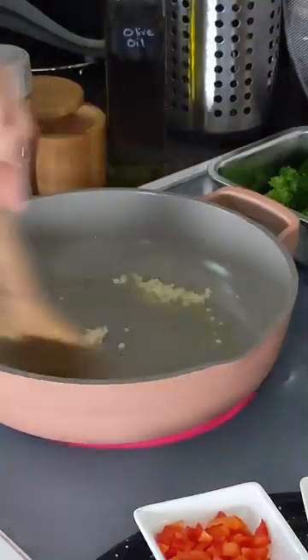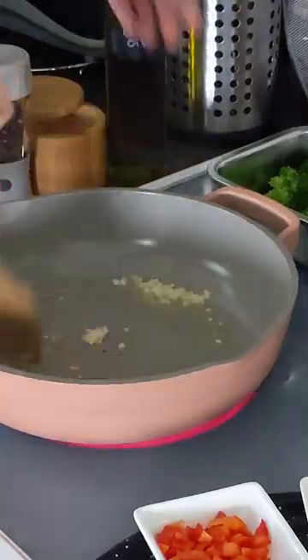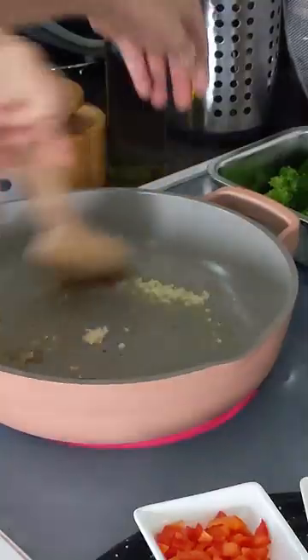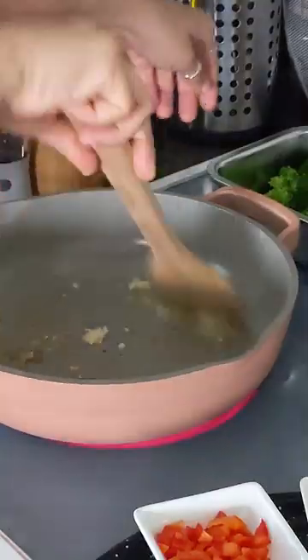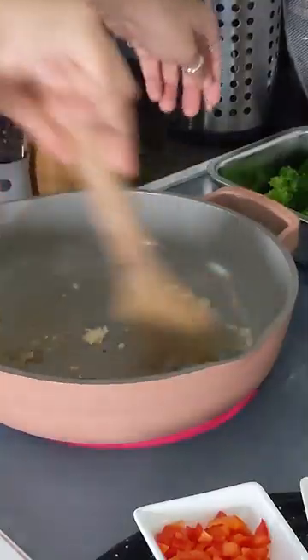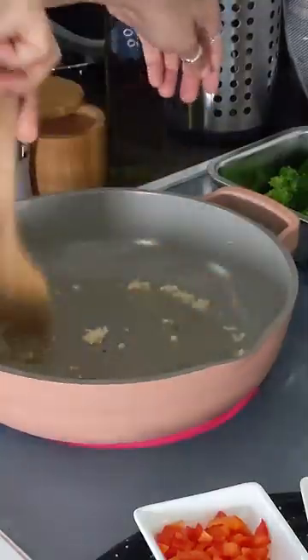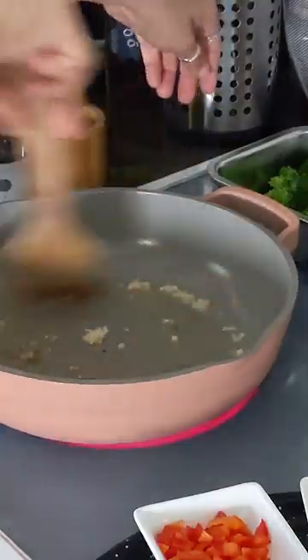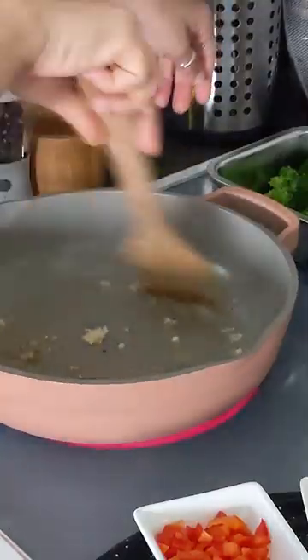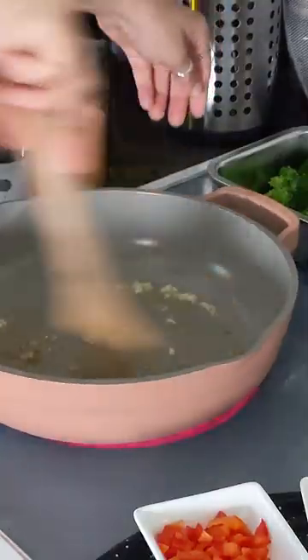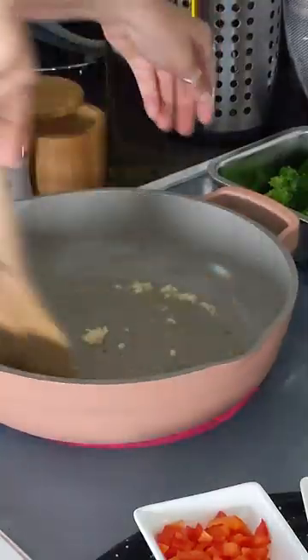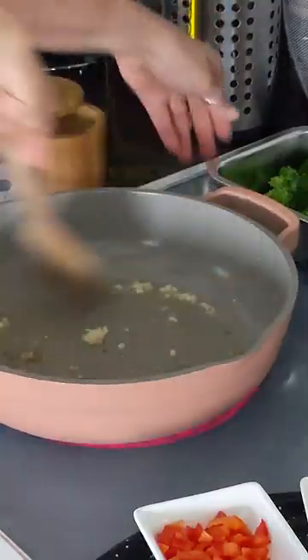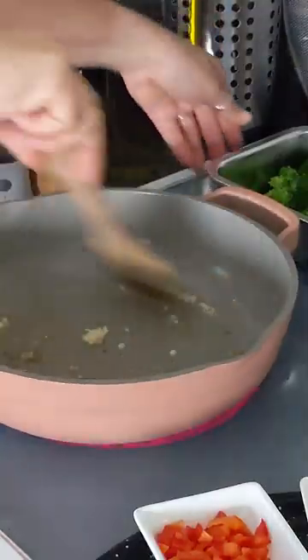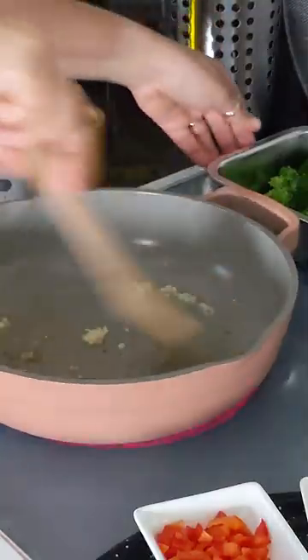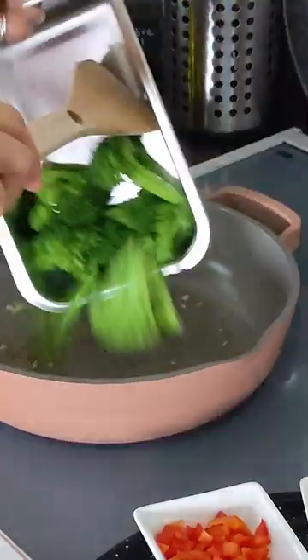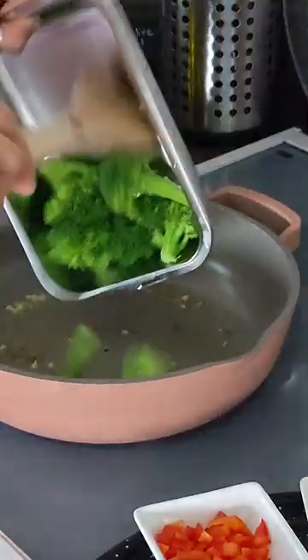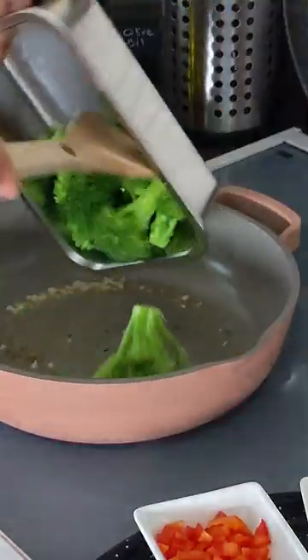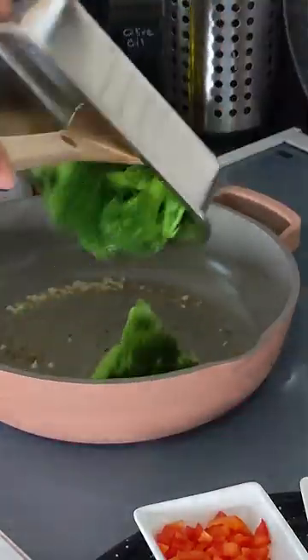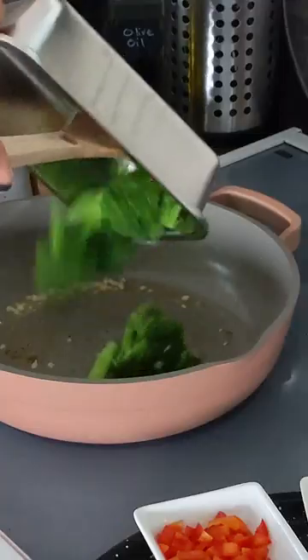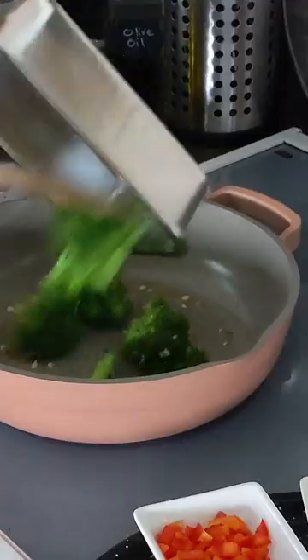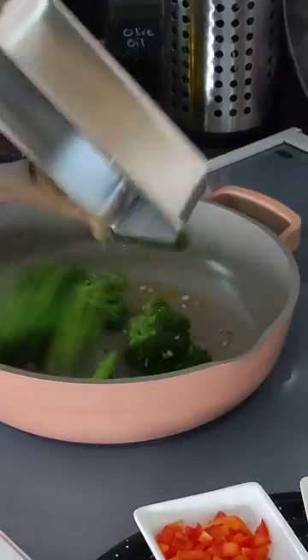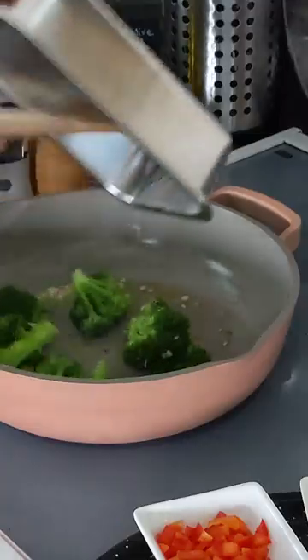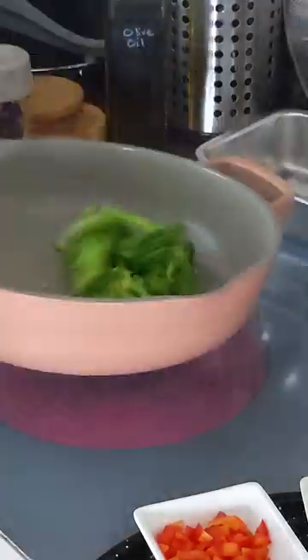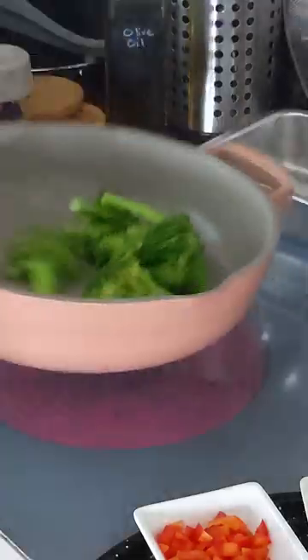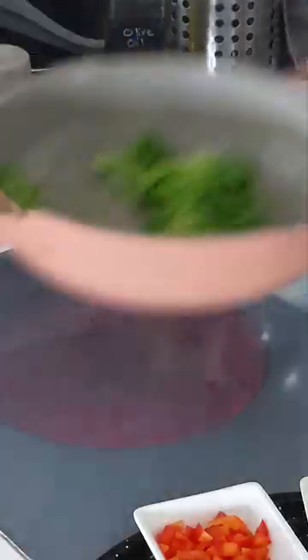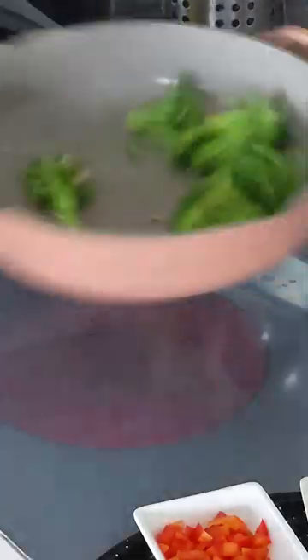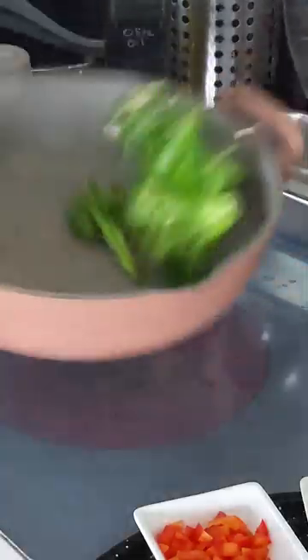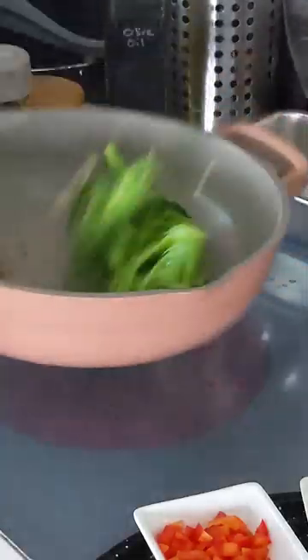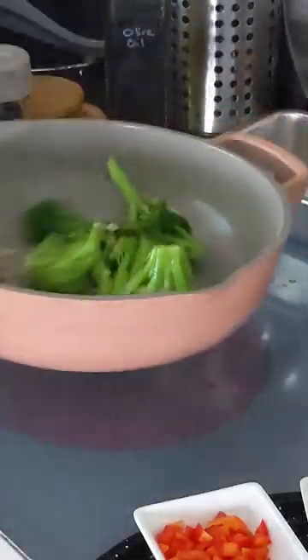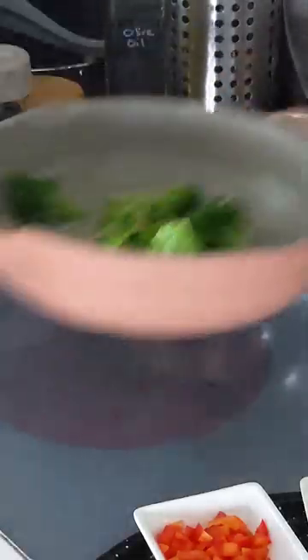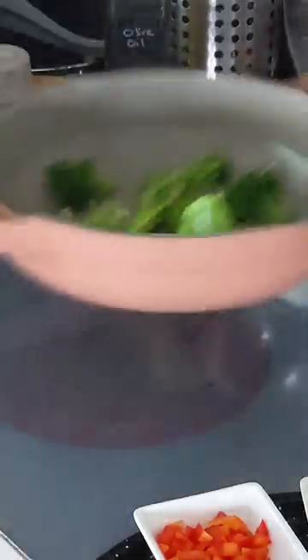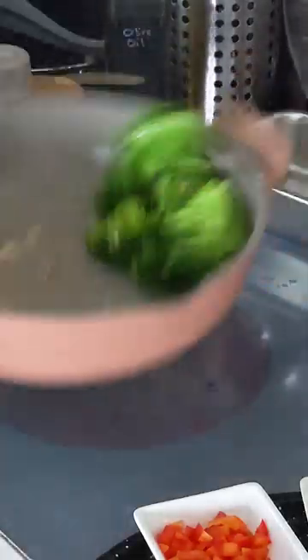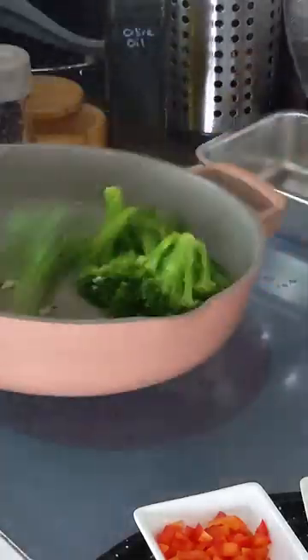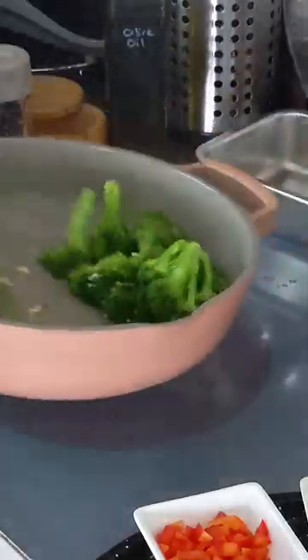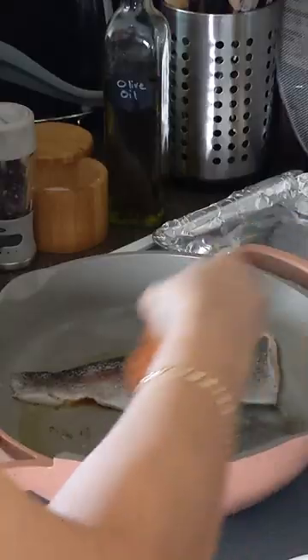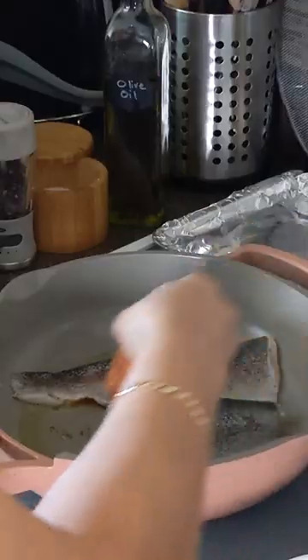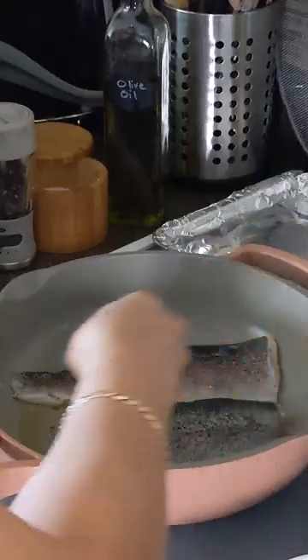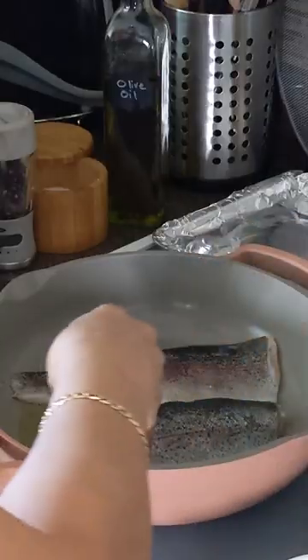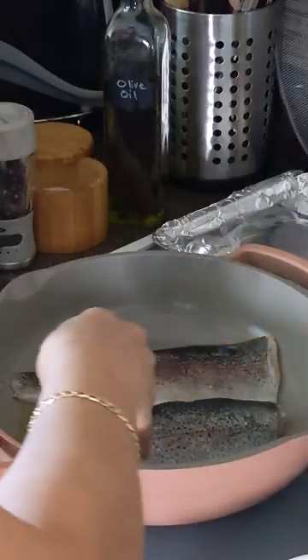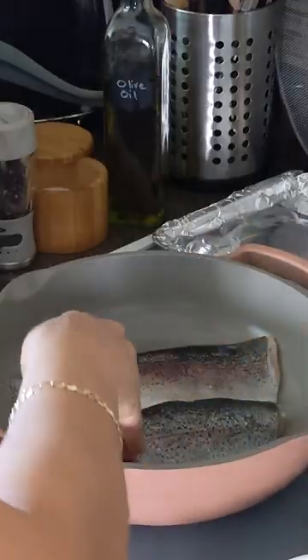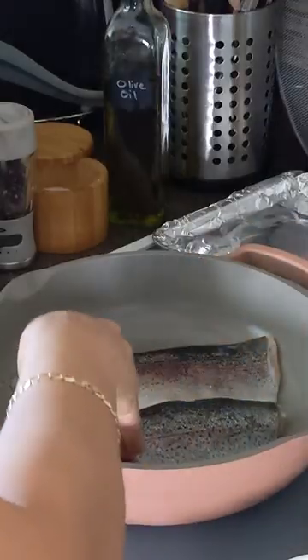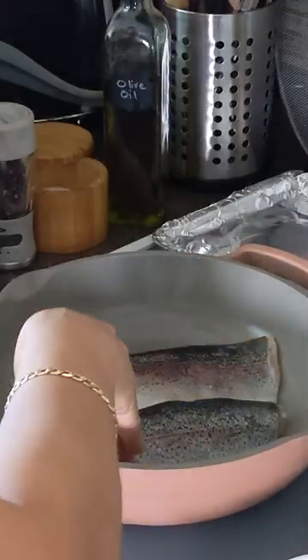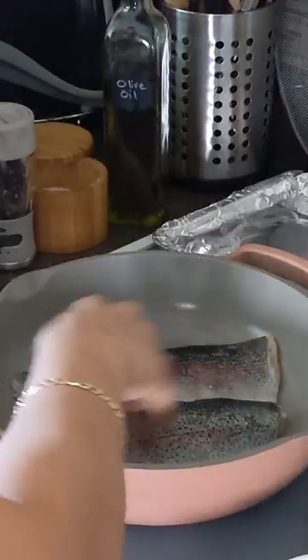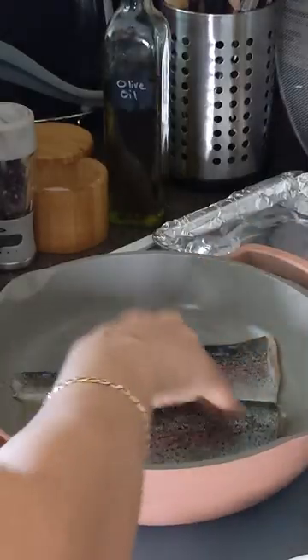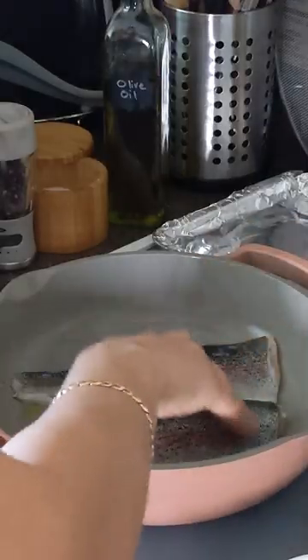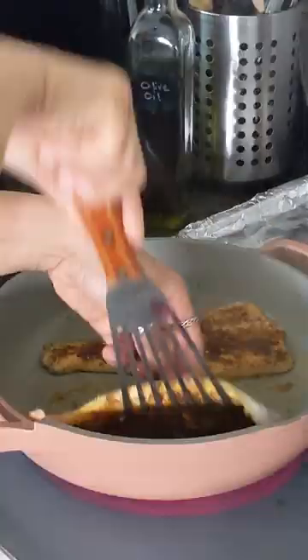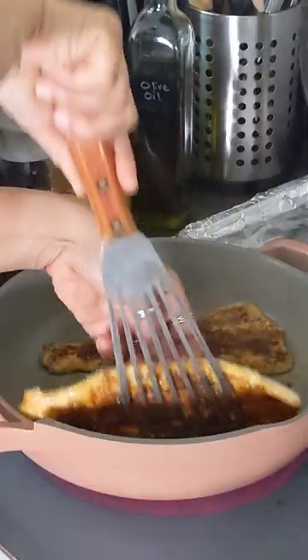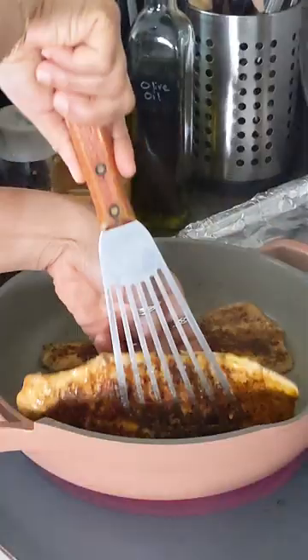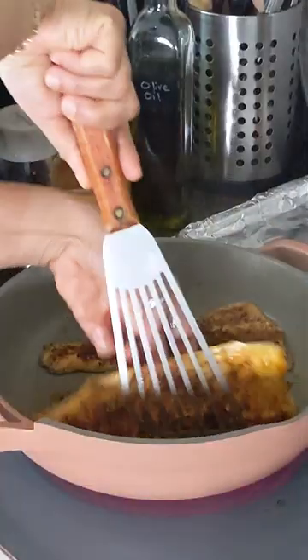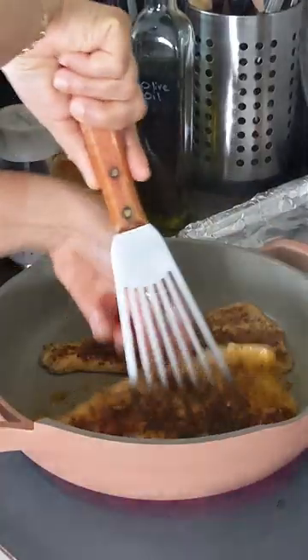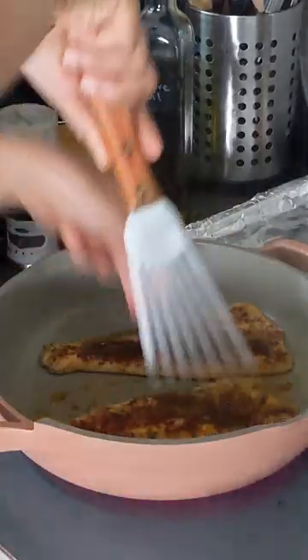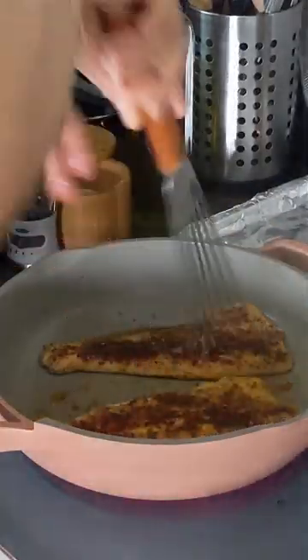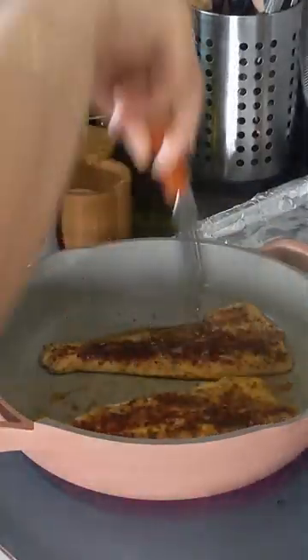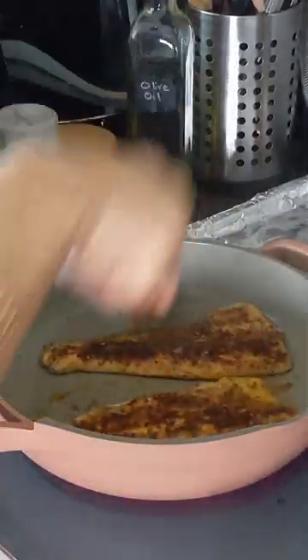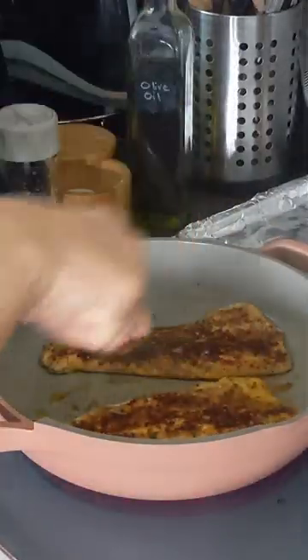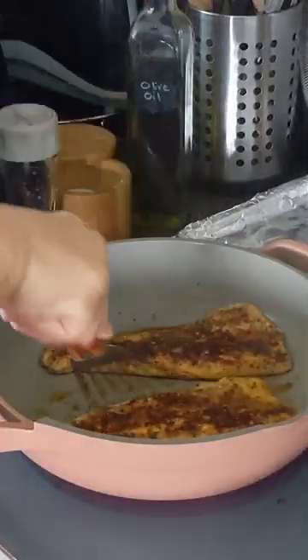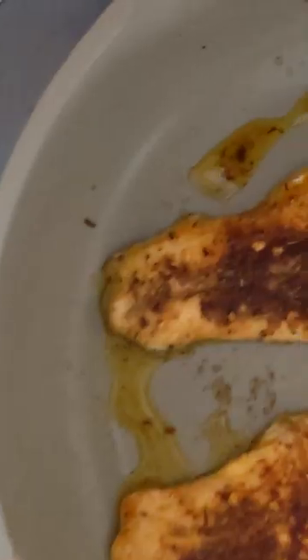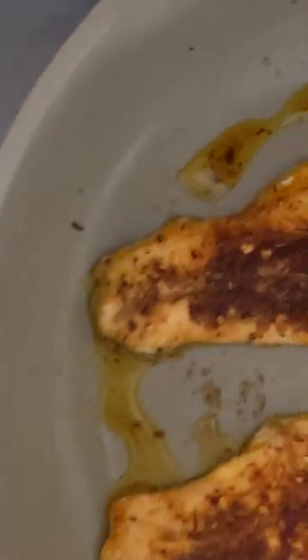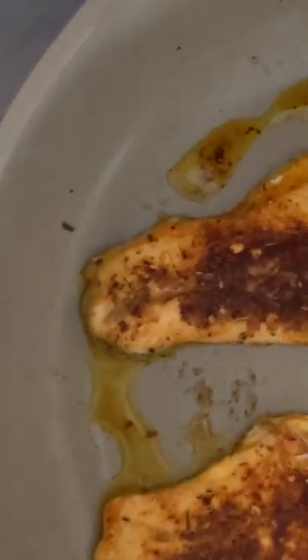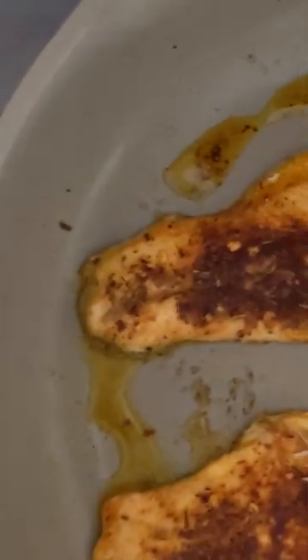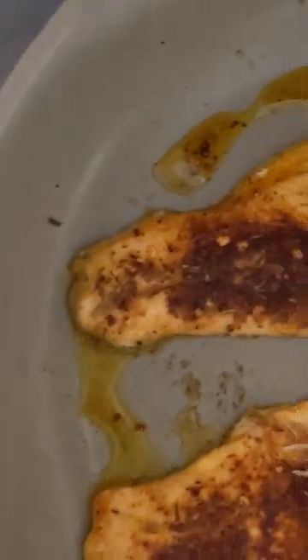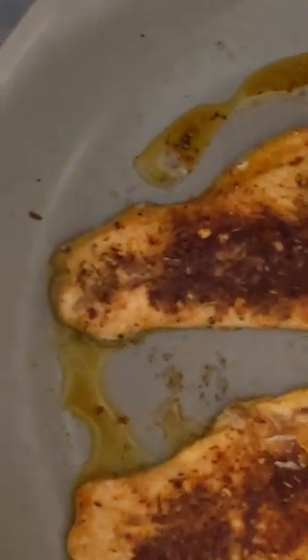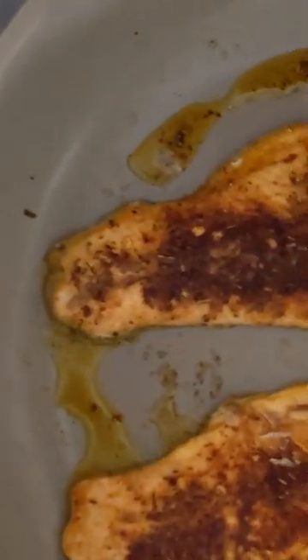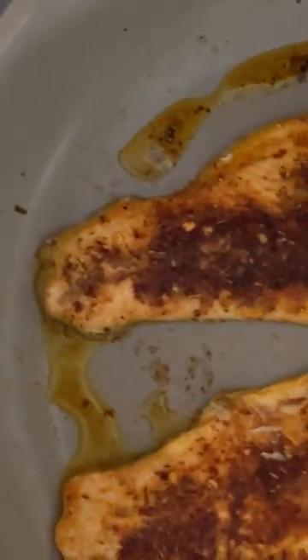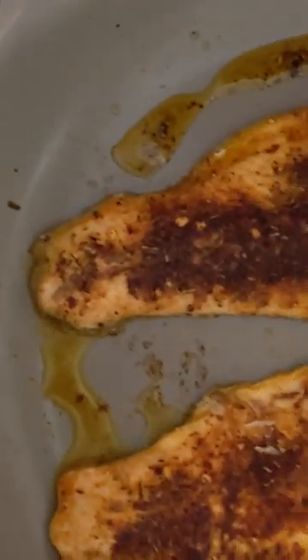Sauté broccoli and garlic and set aside. Then blacken the fish and set it aside.